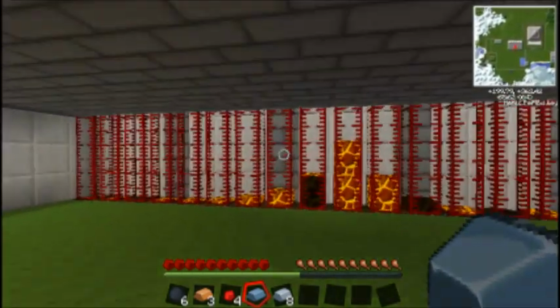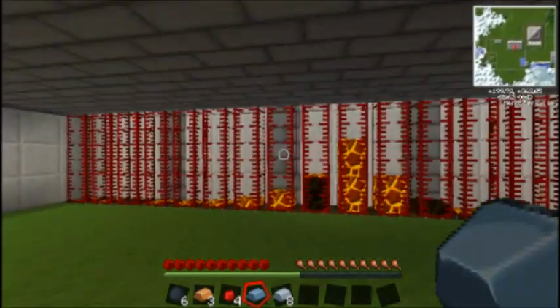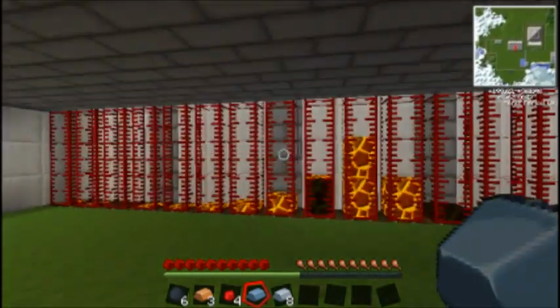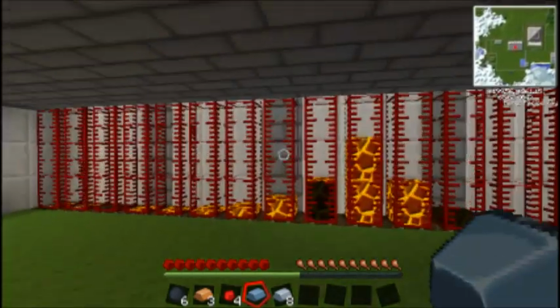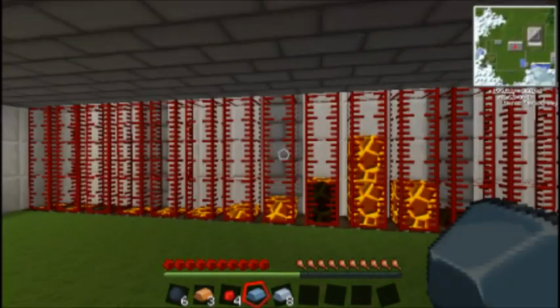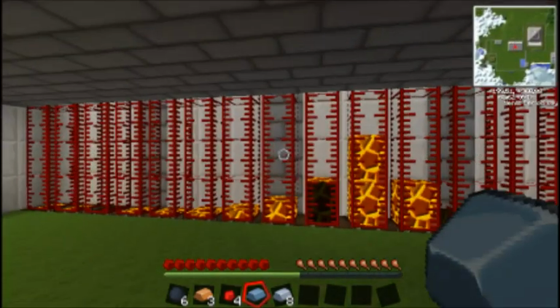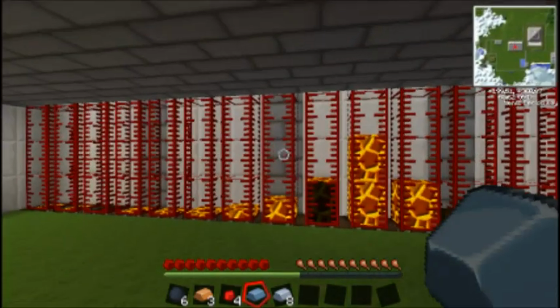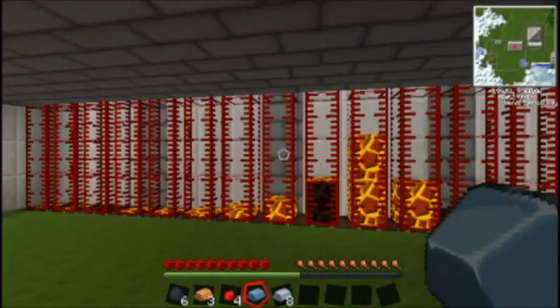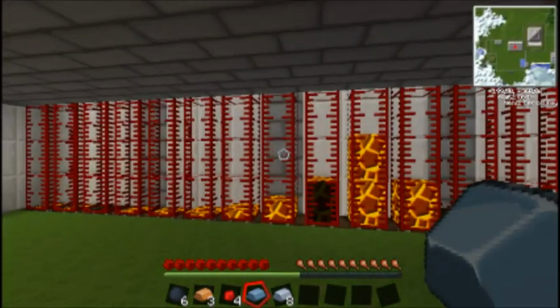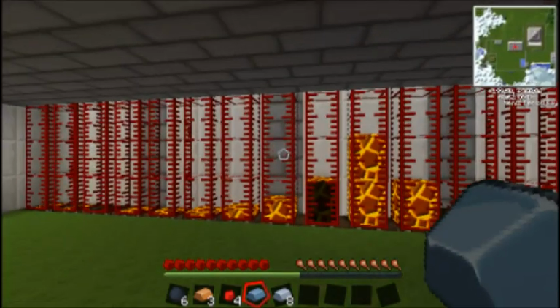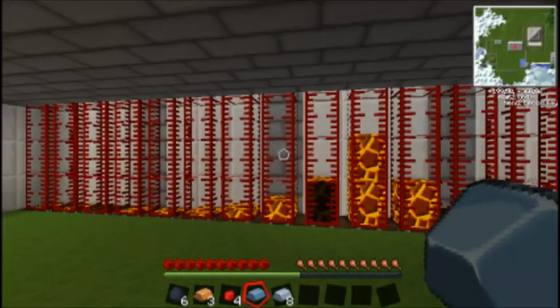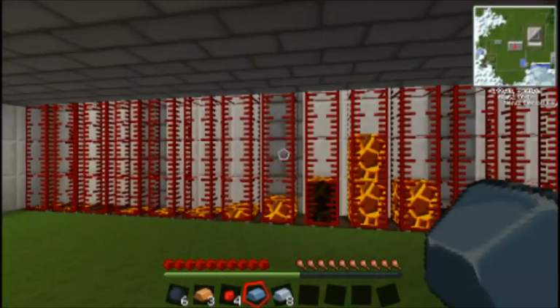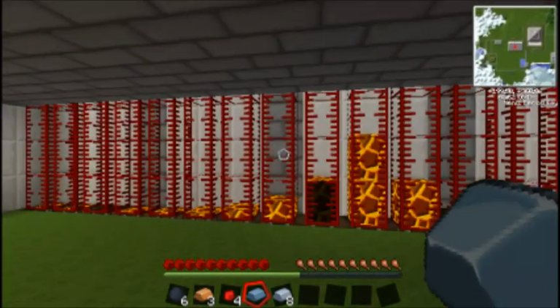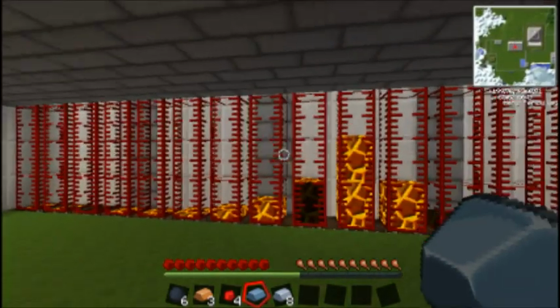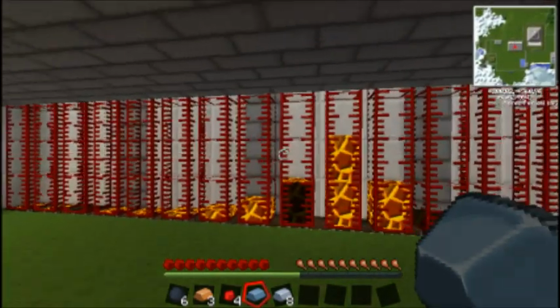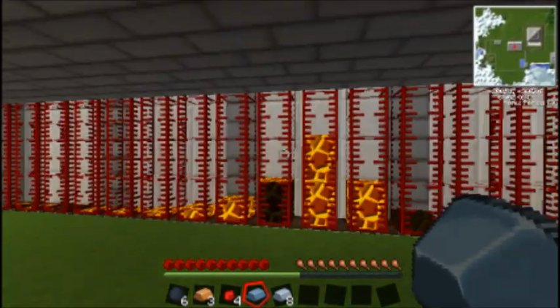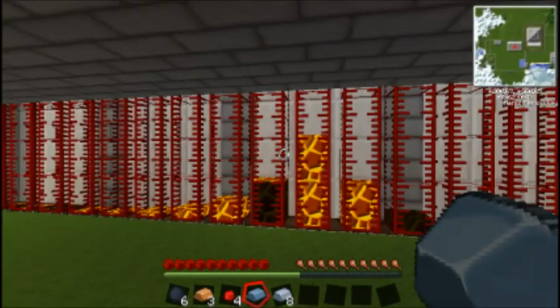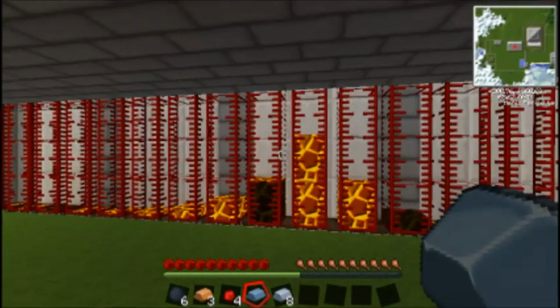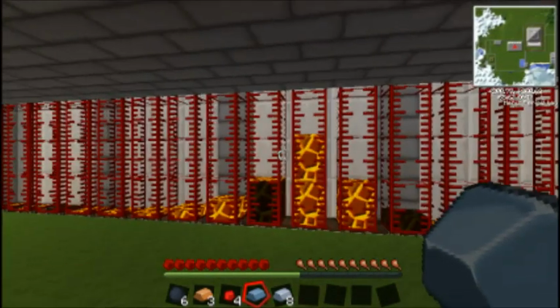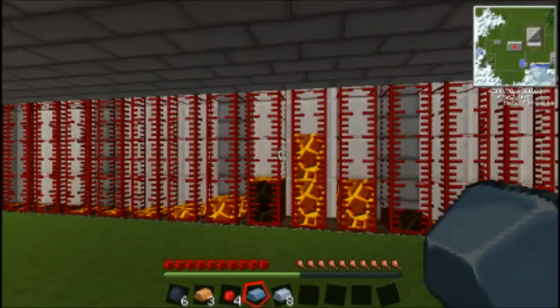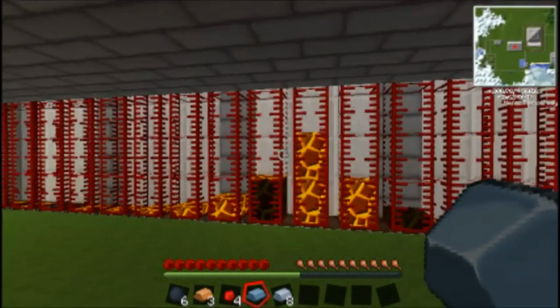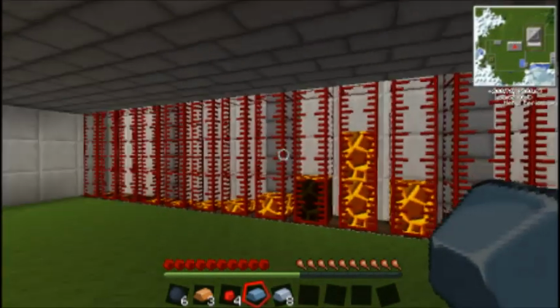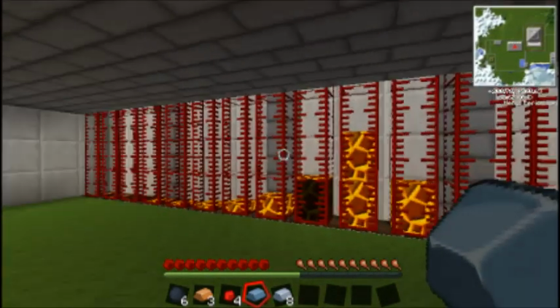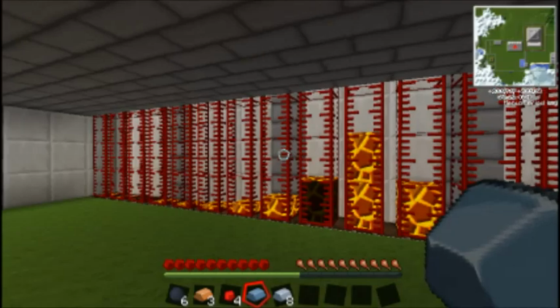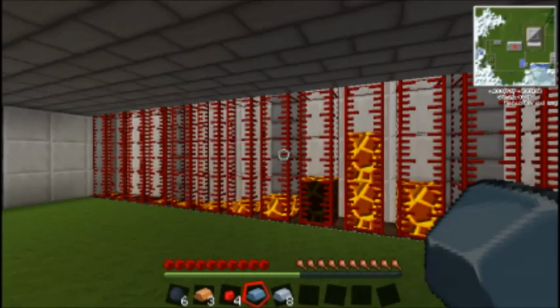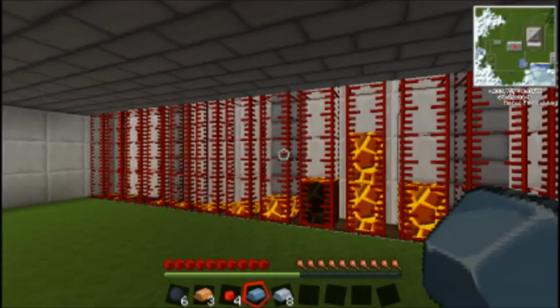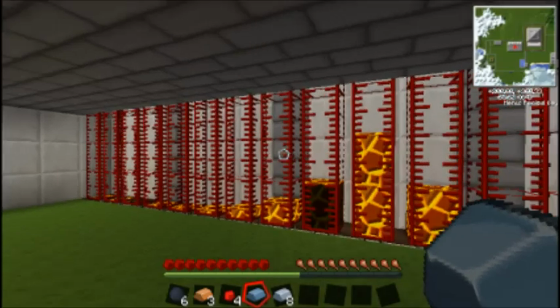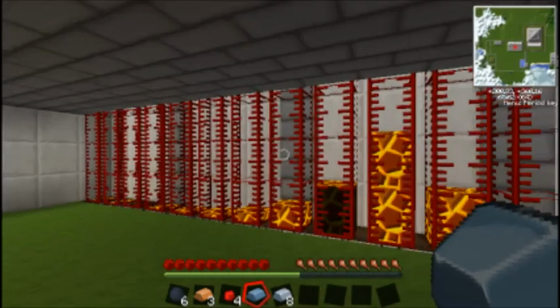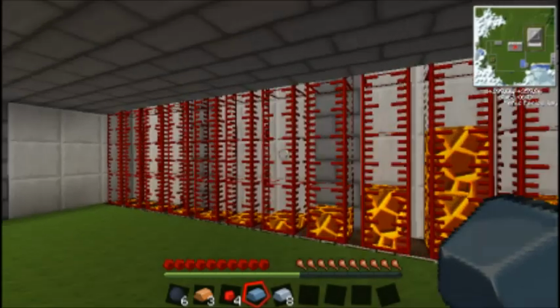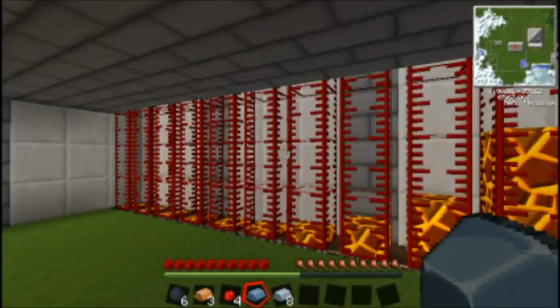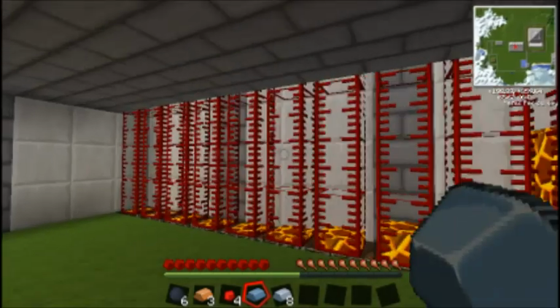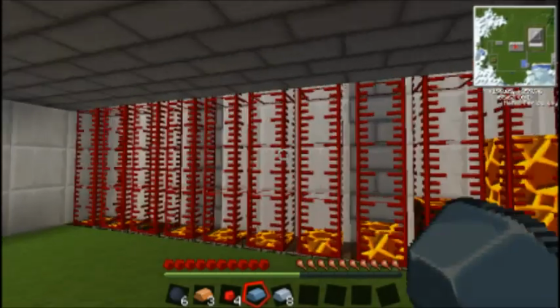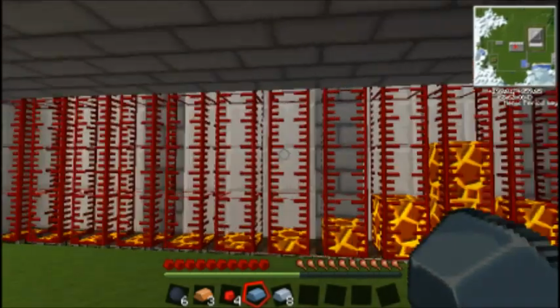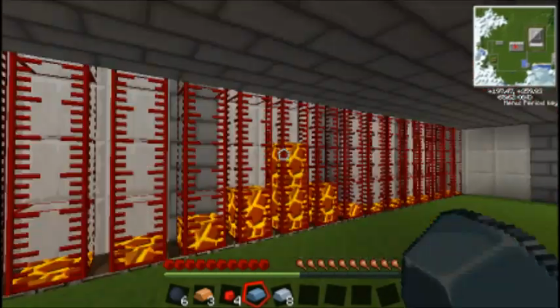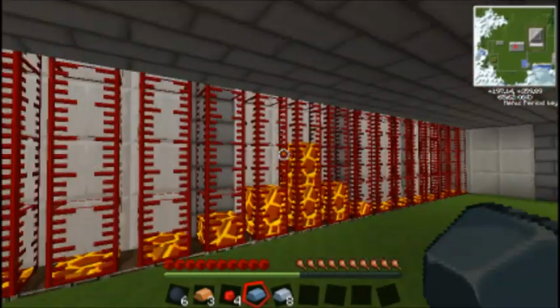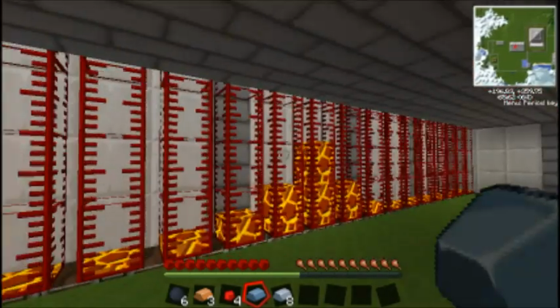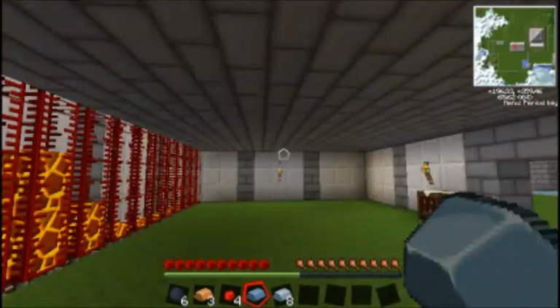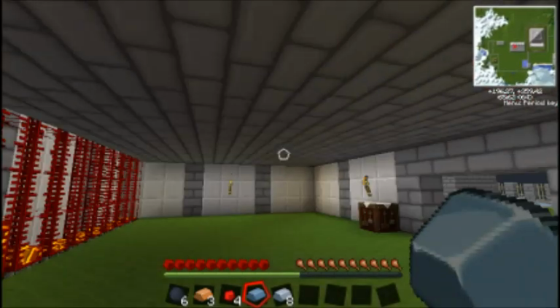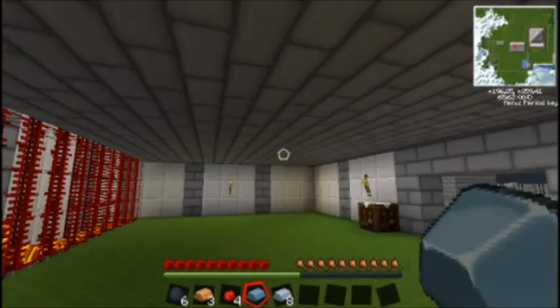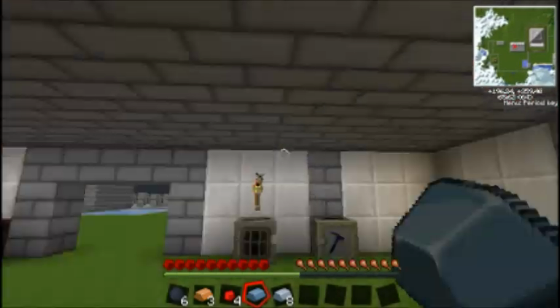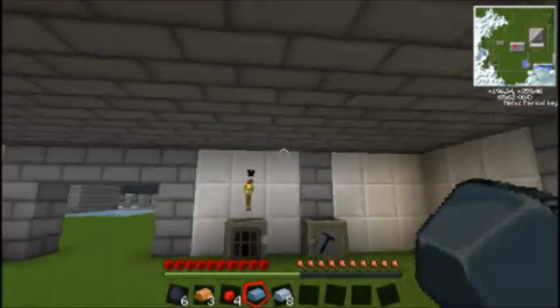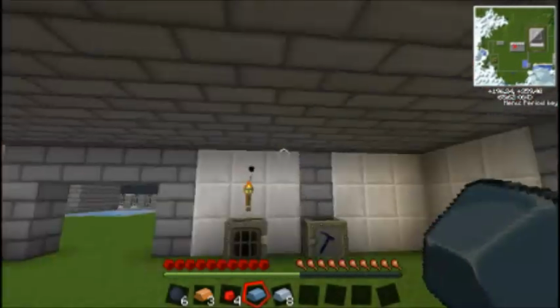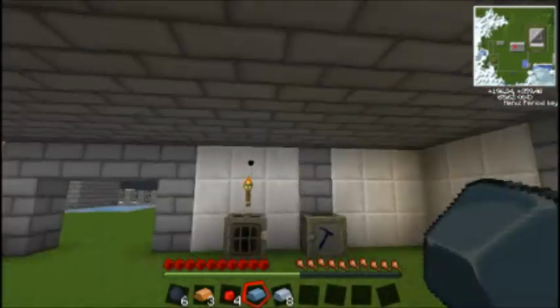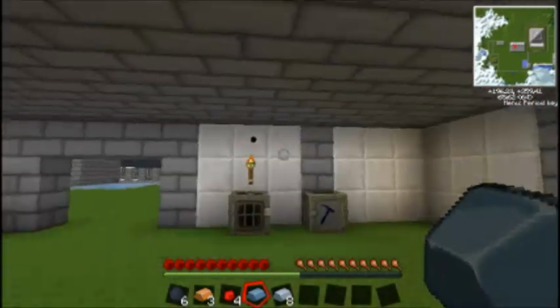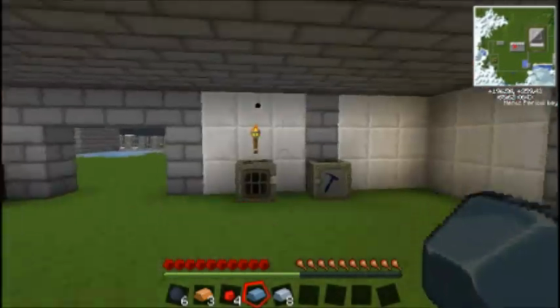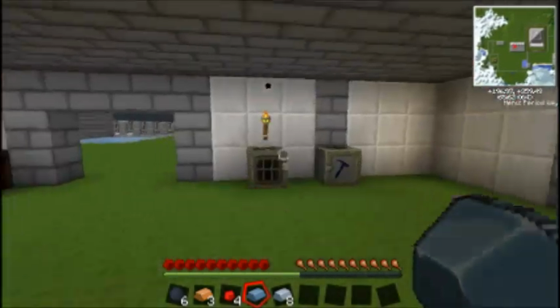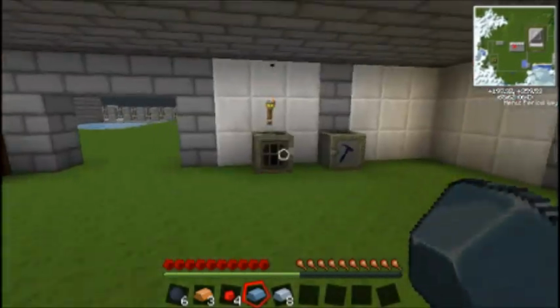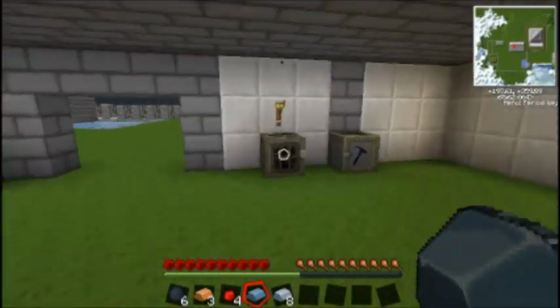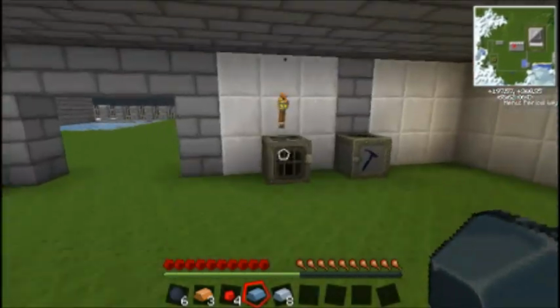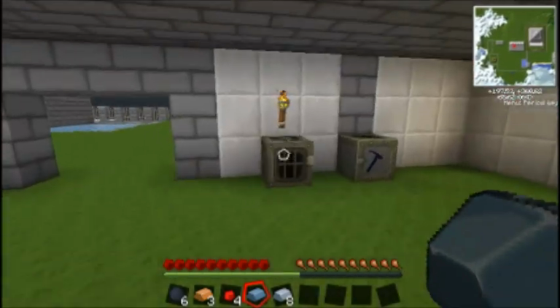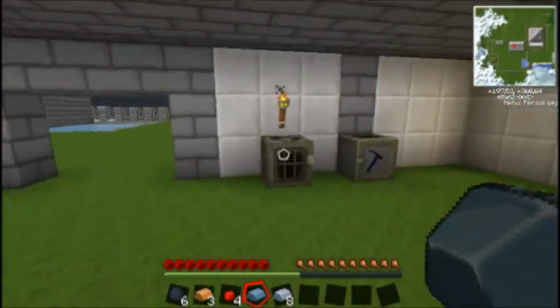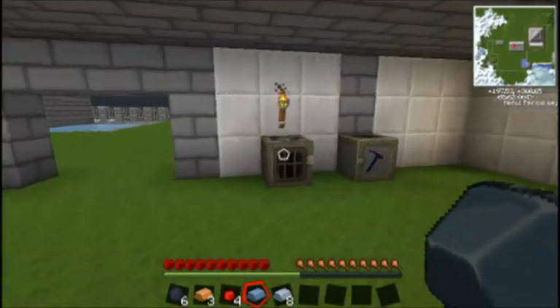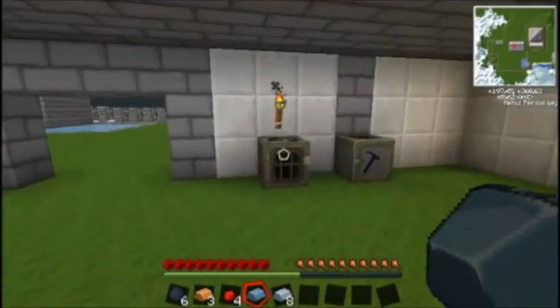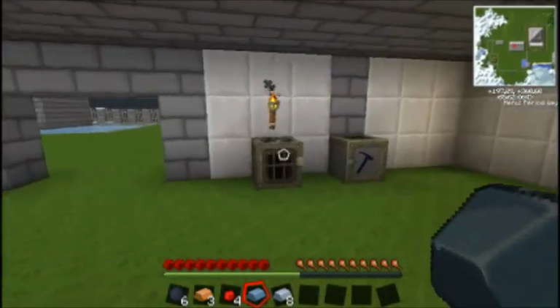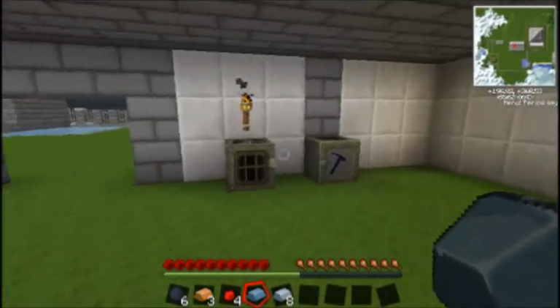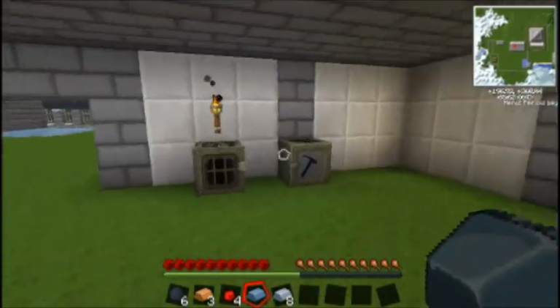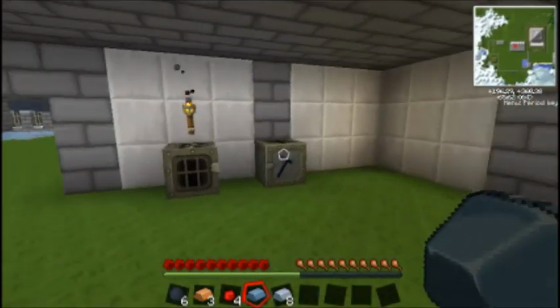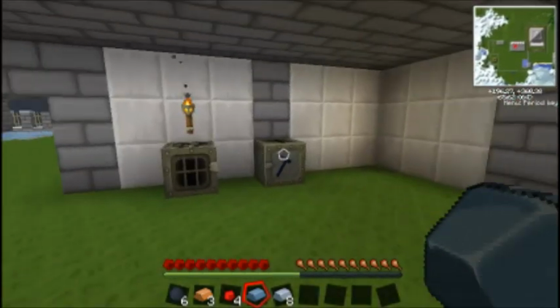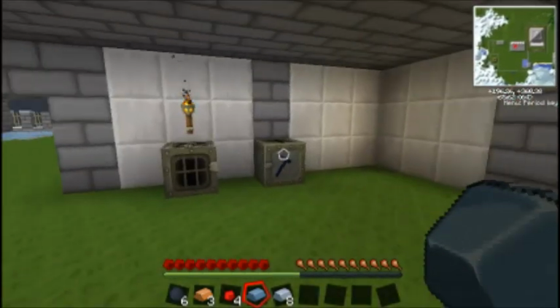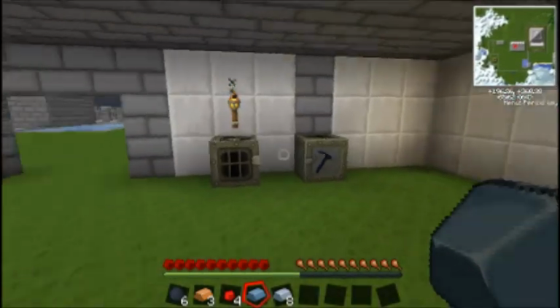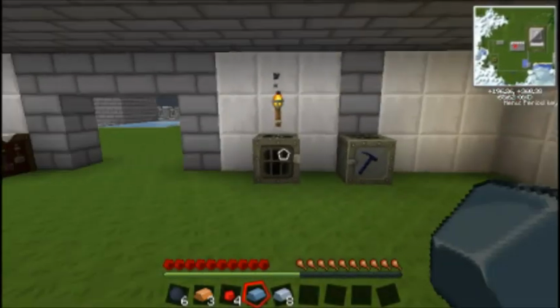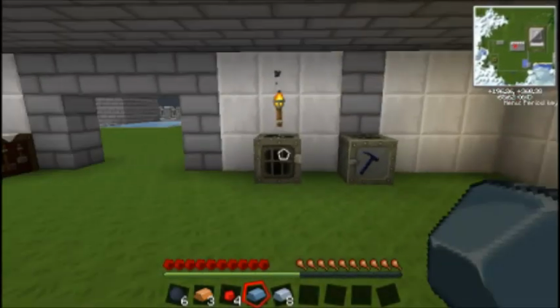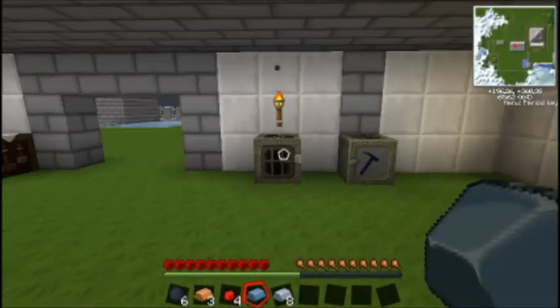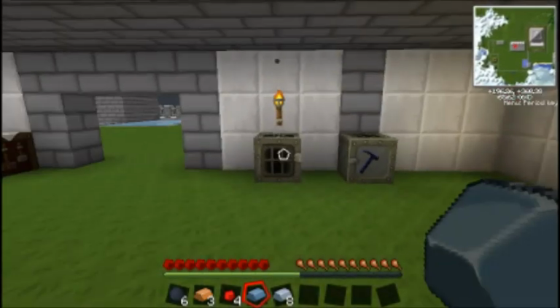And this is the geothermal facility. I was just filling up with lava here, and here's our generator and here's our macerator.